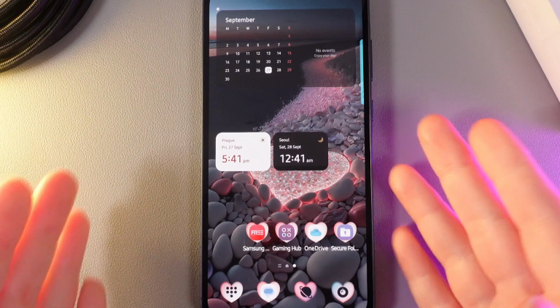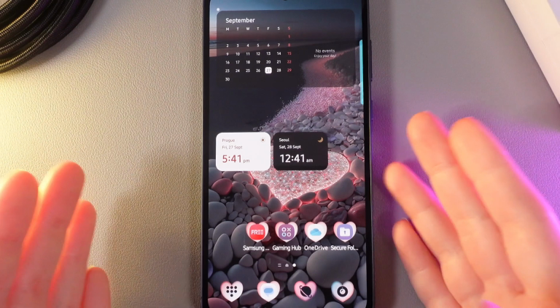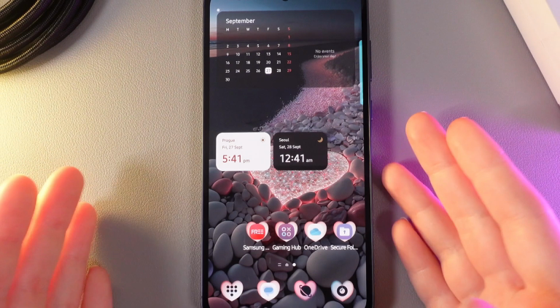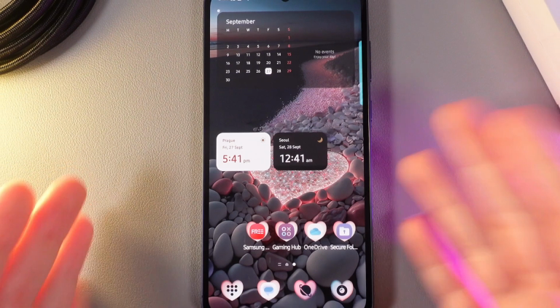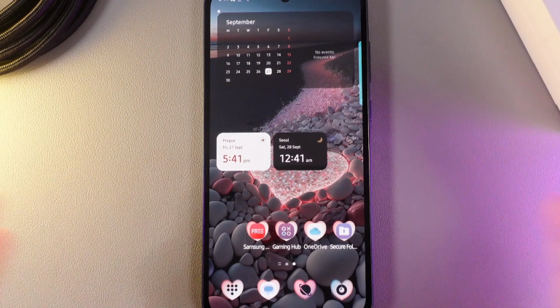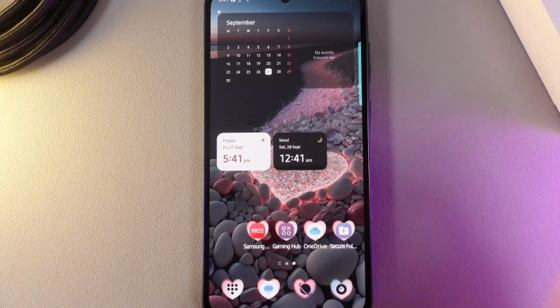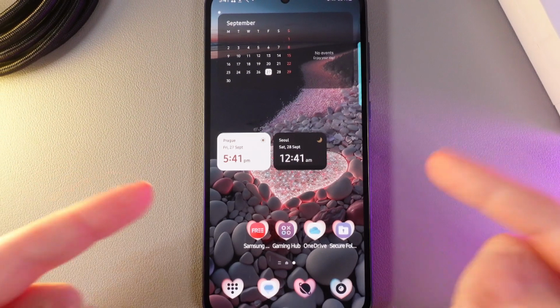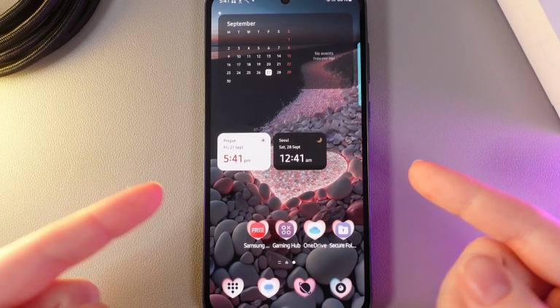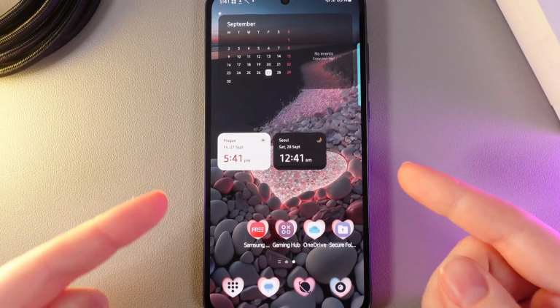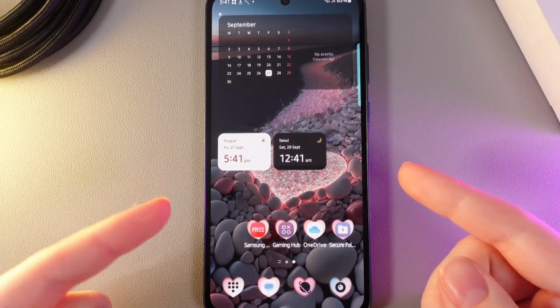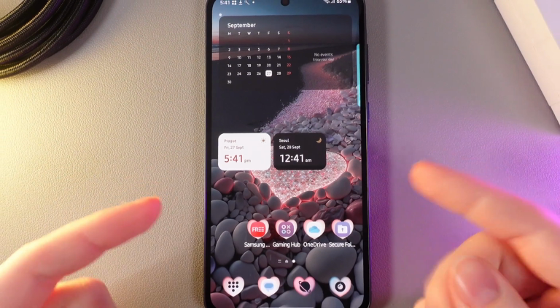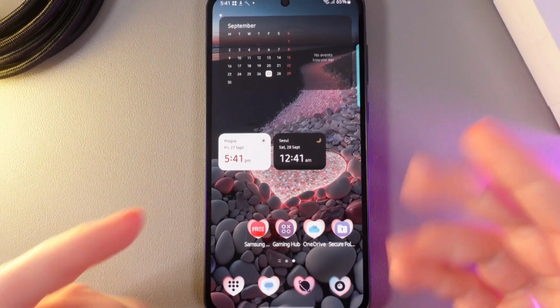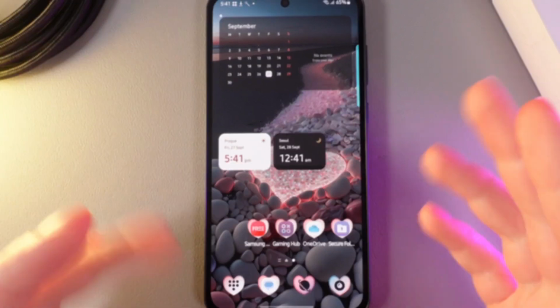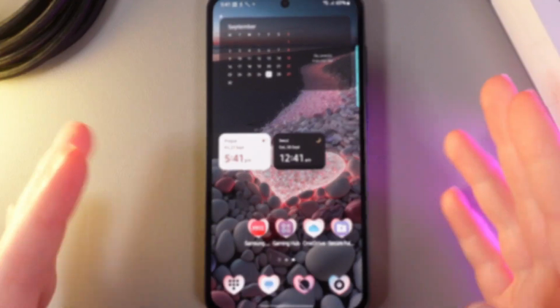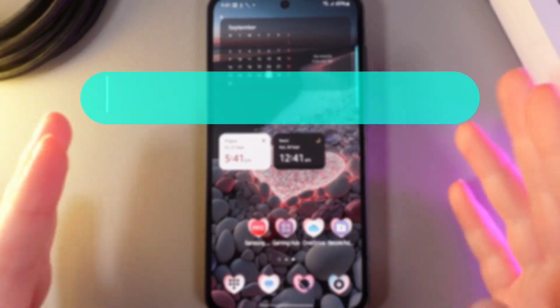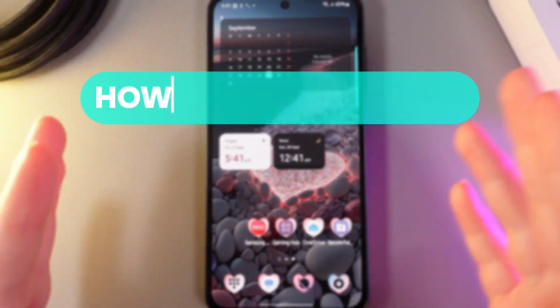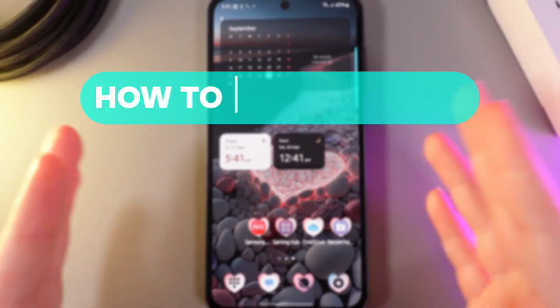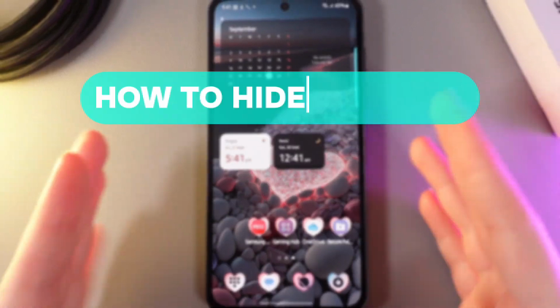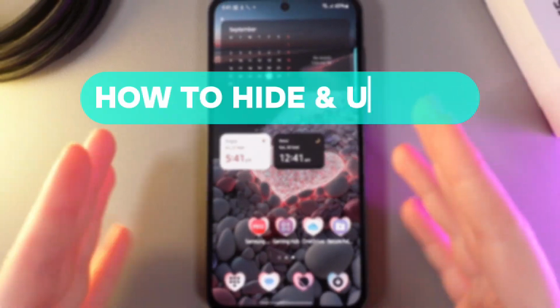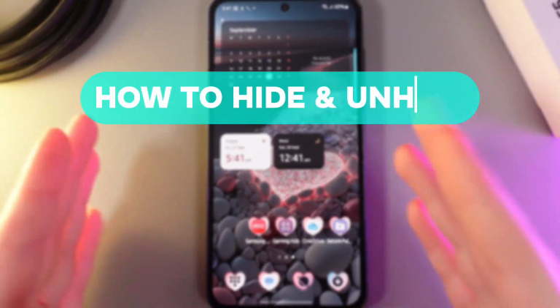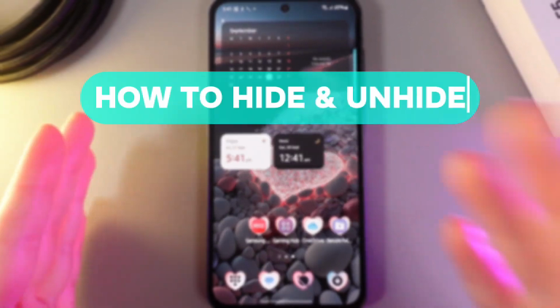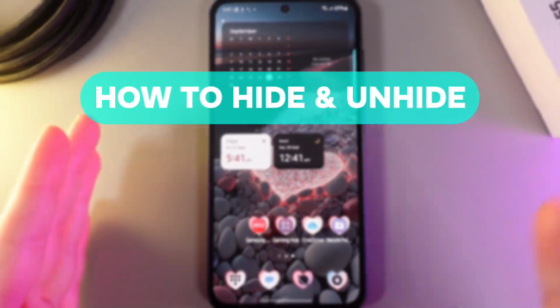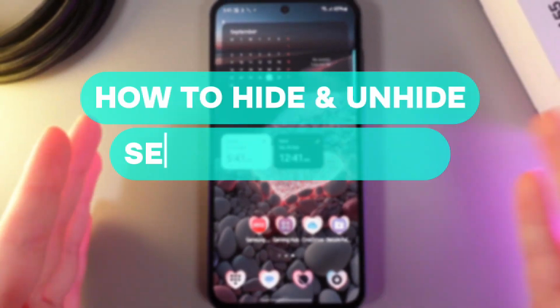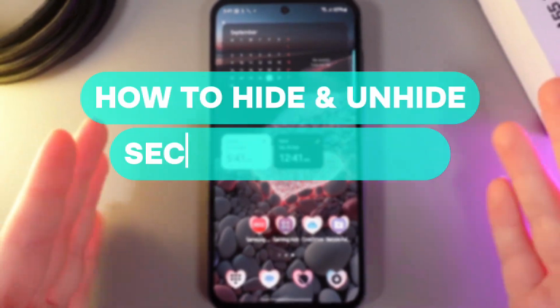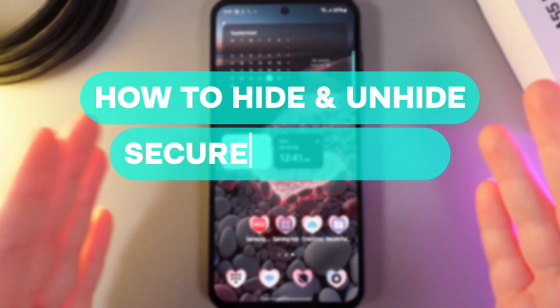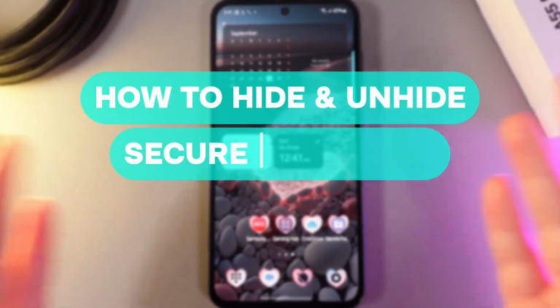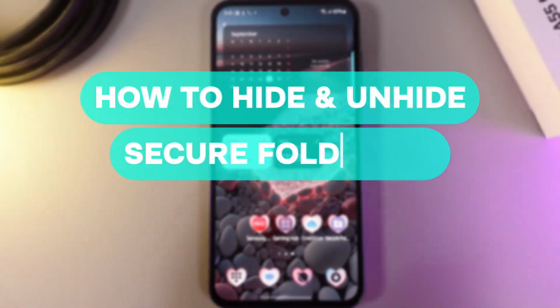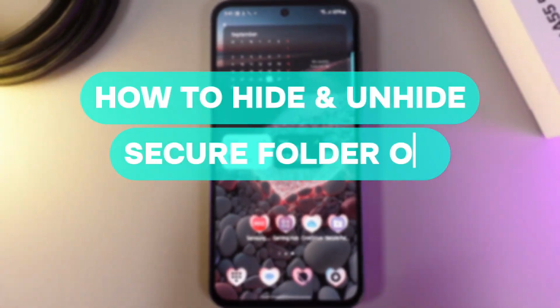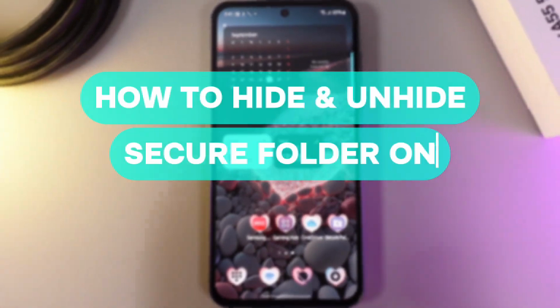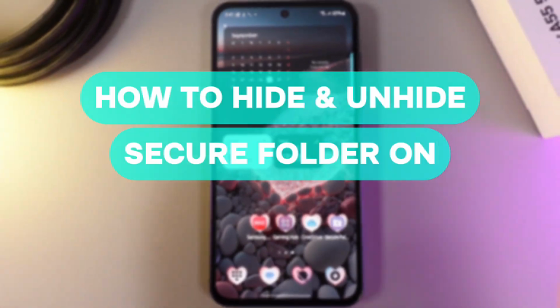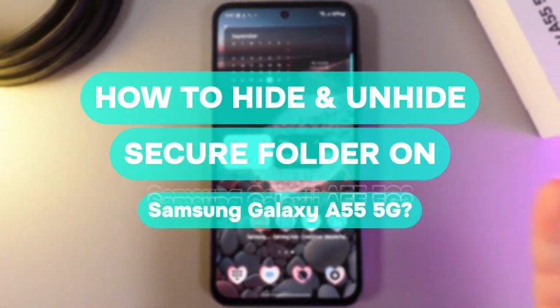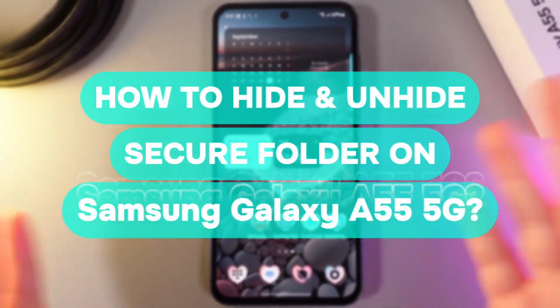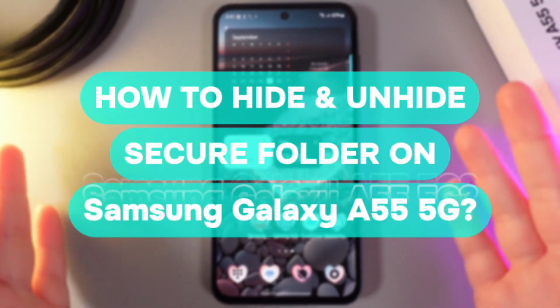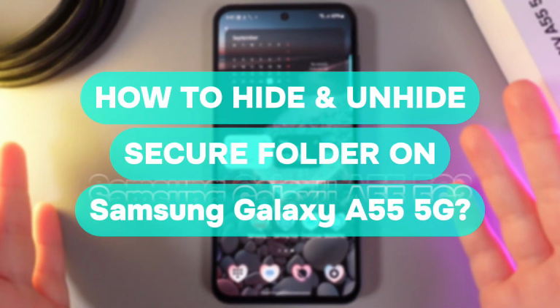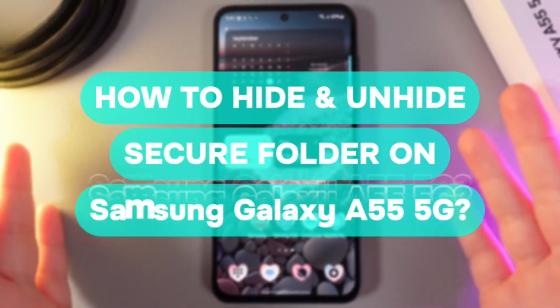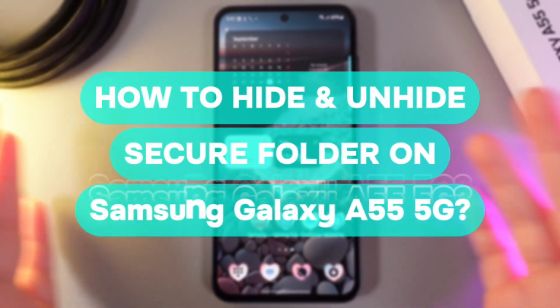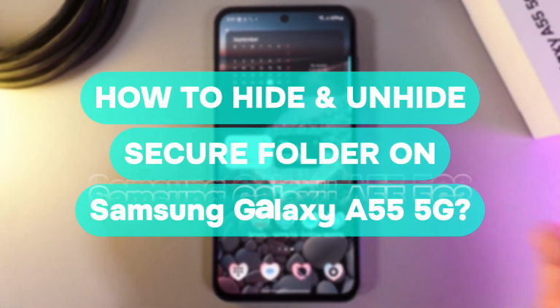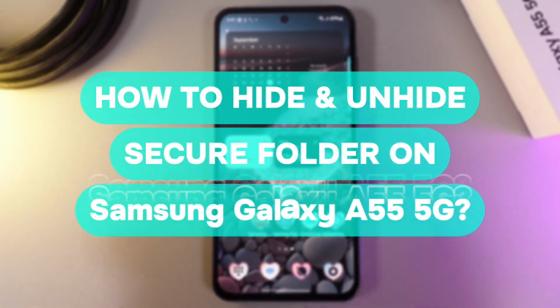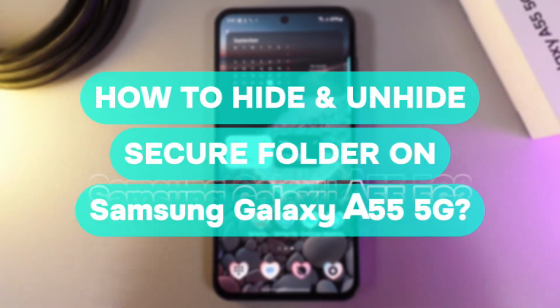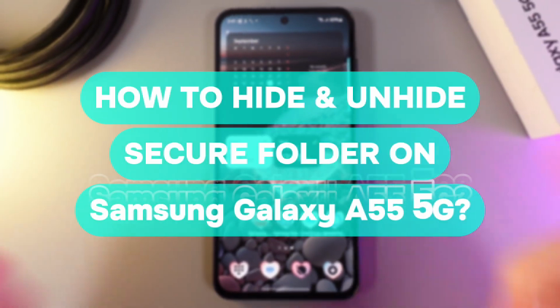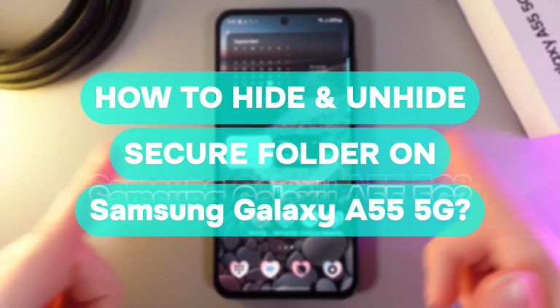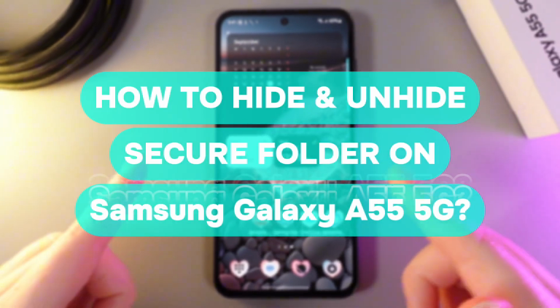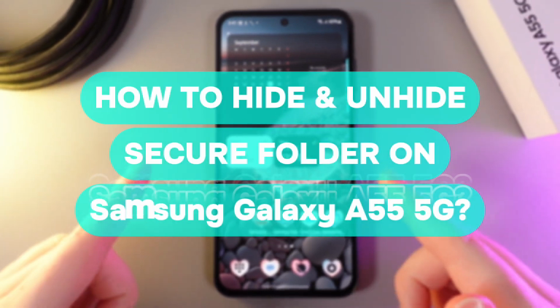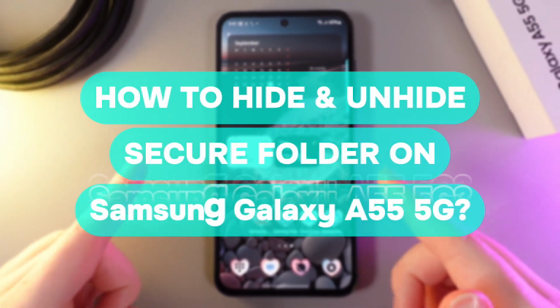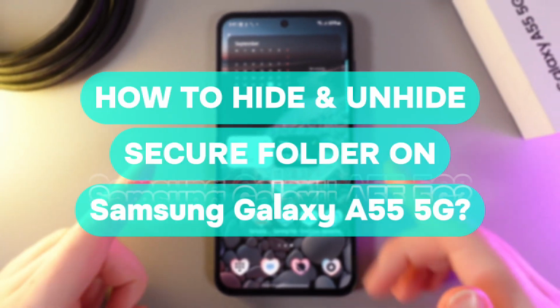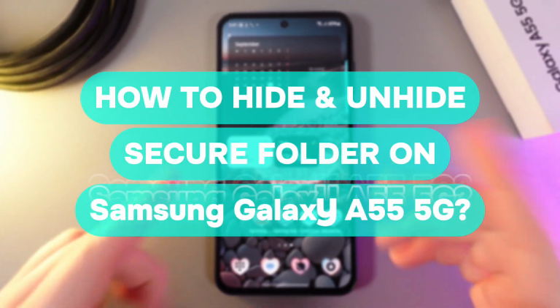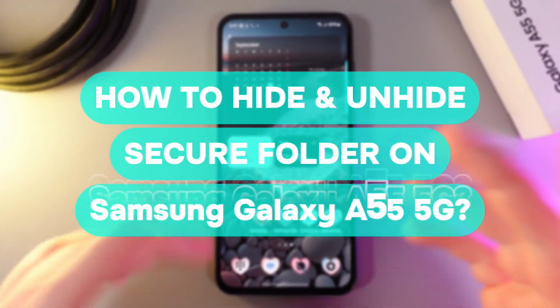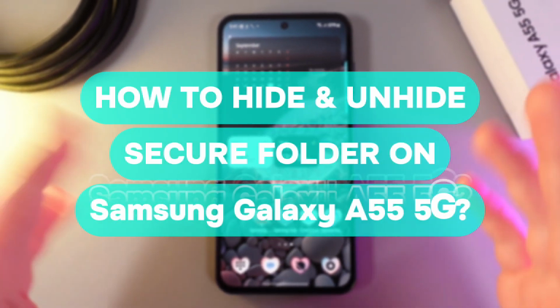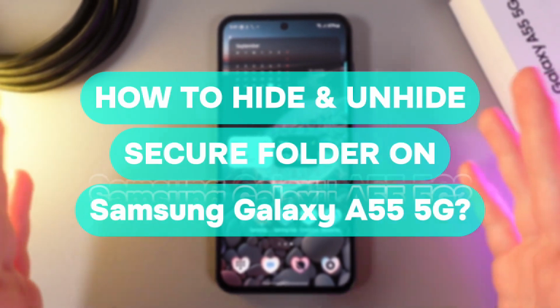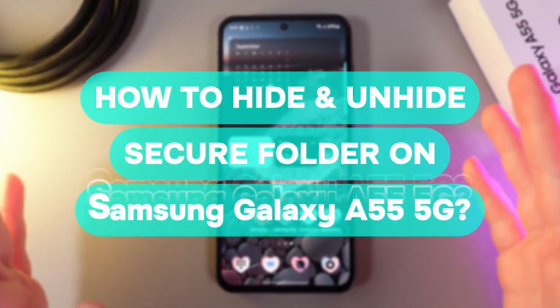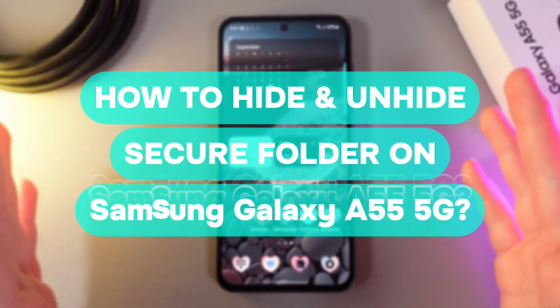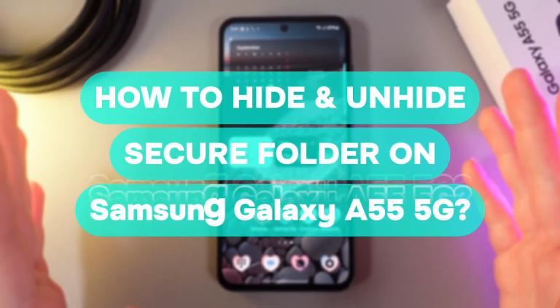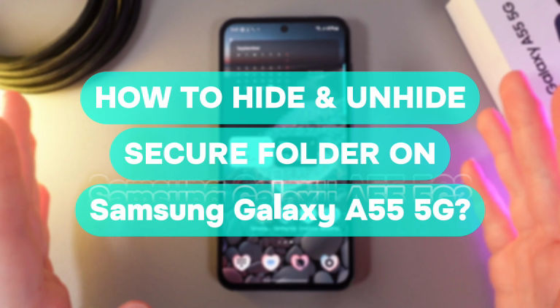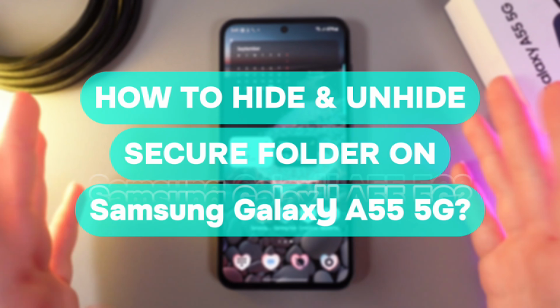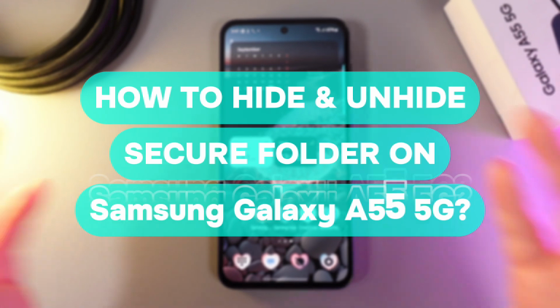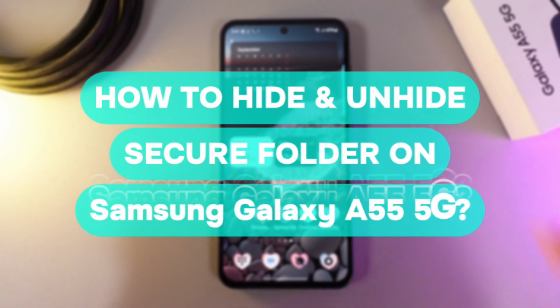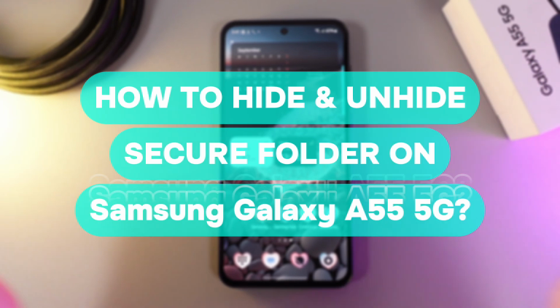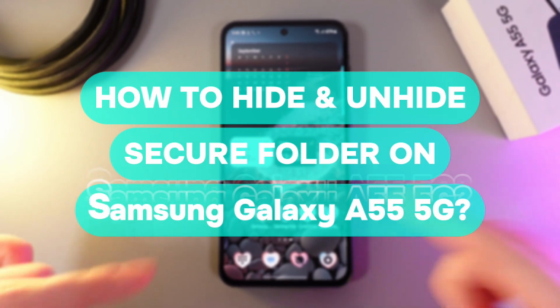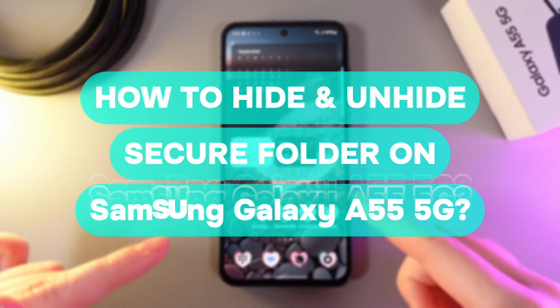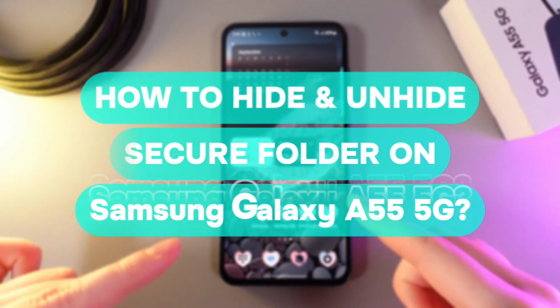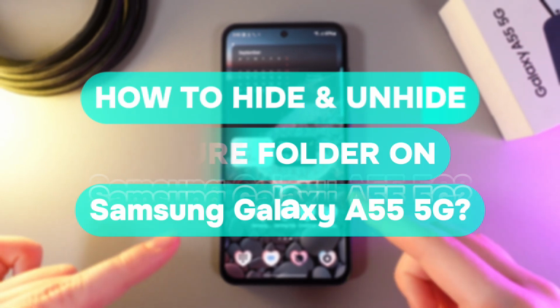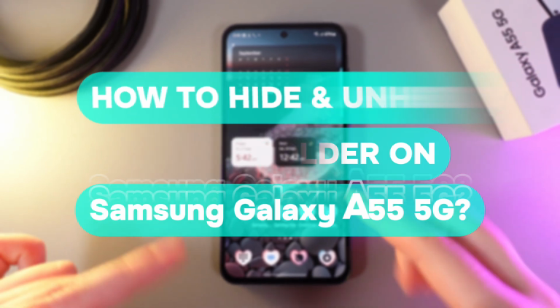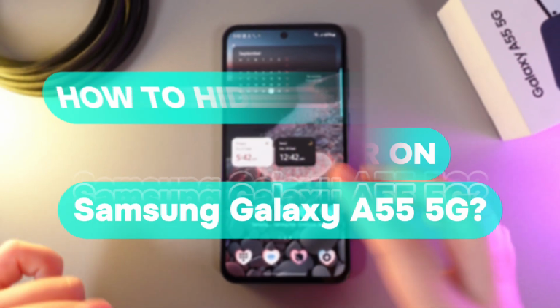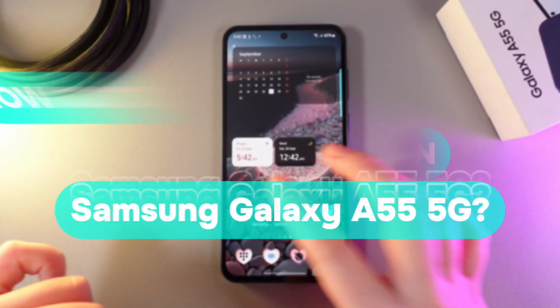Hi there! In today's video, I'll show you how to hide or unhide Secure Folder on your Samsung Galaxy A55. Let's get started.